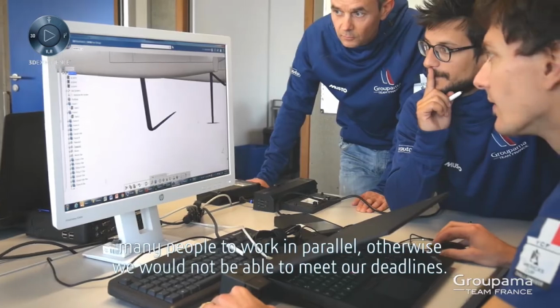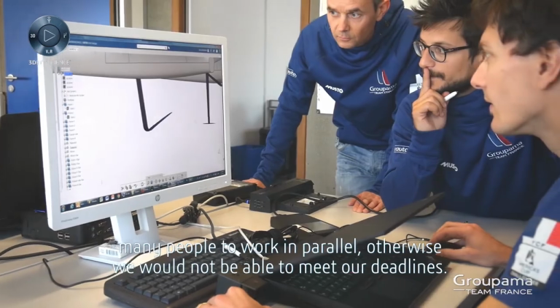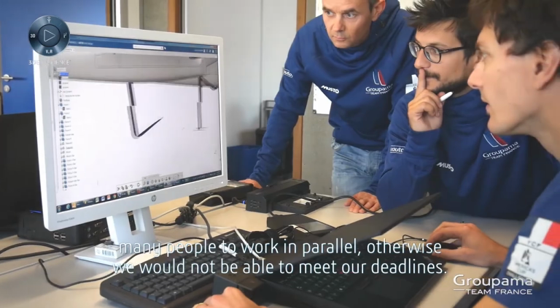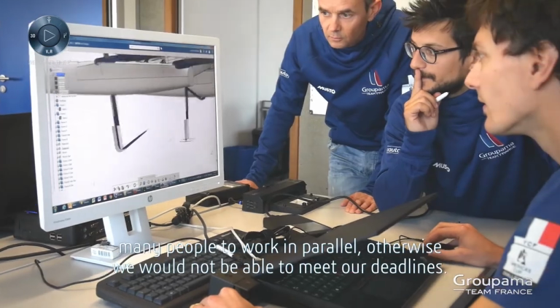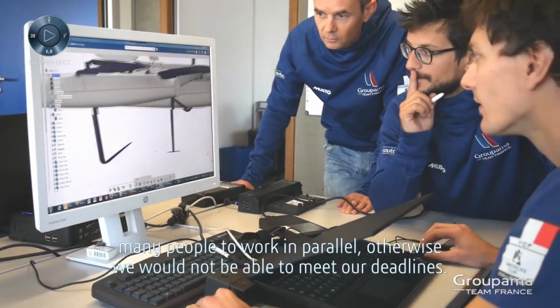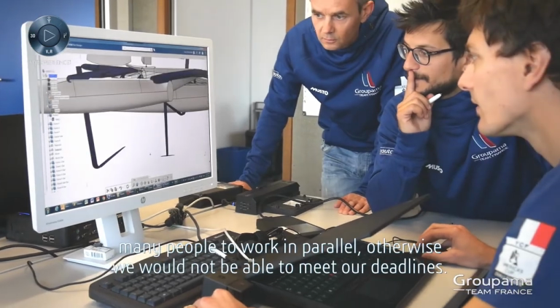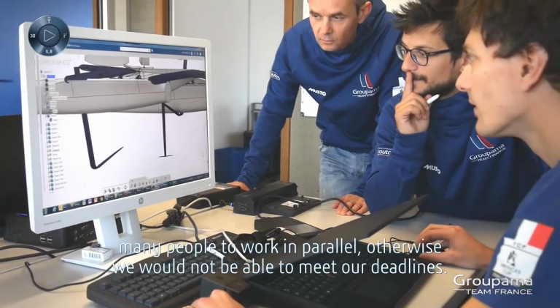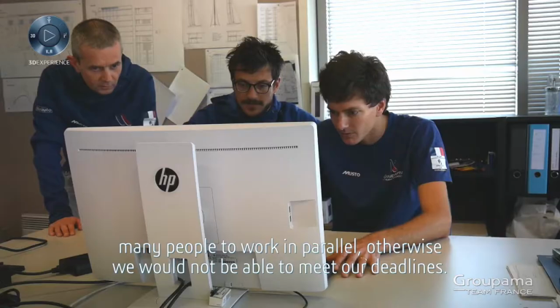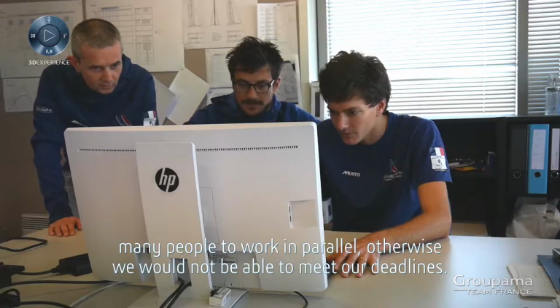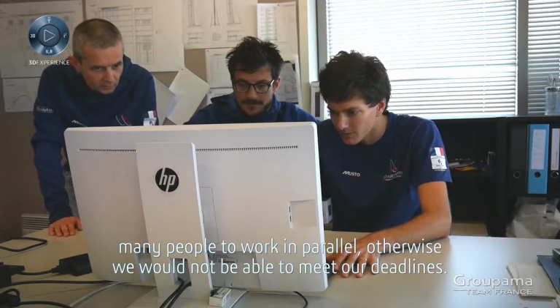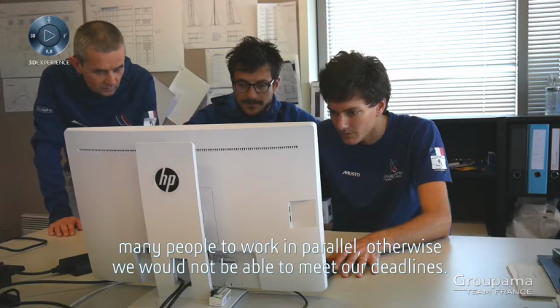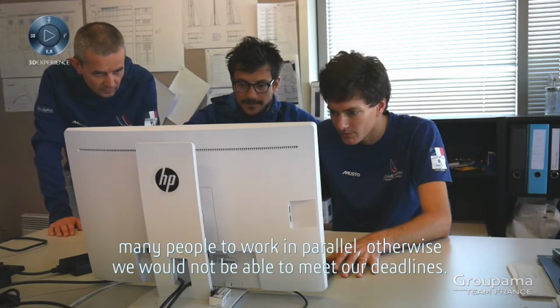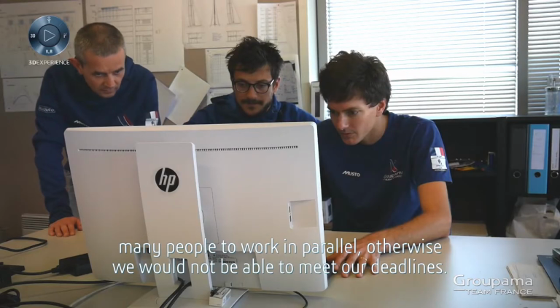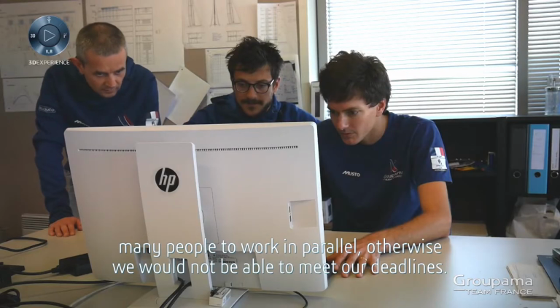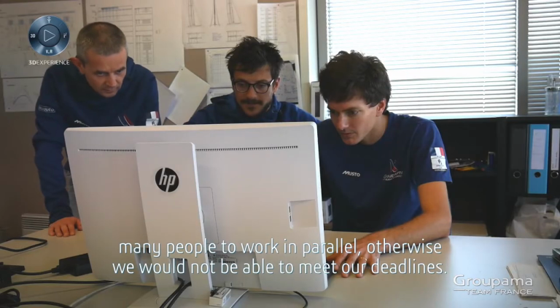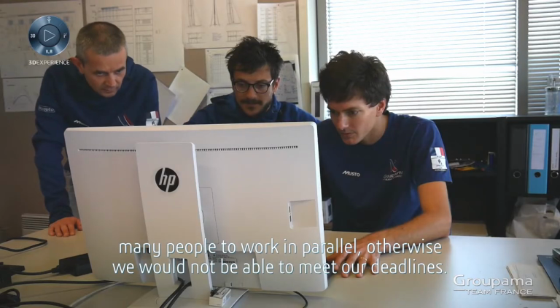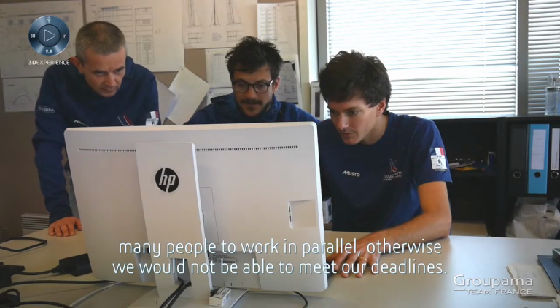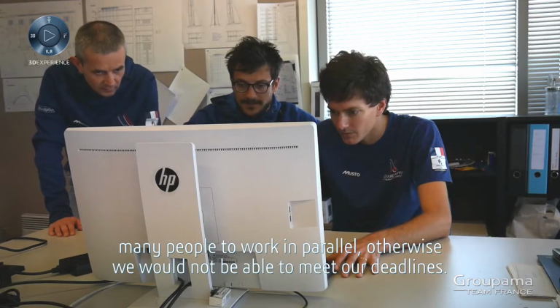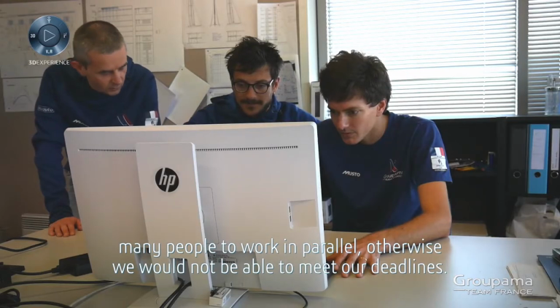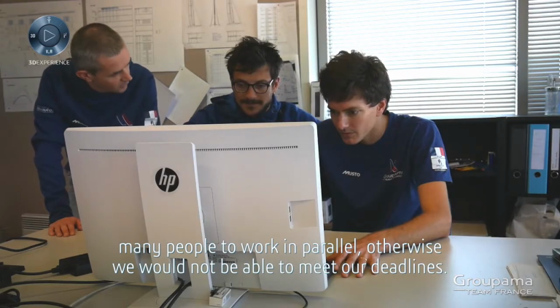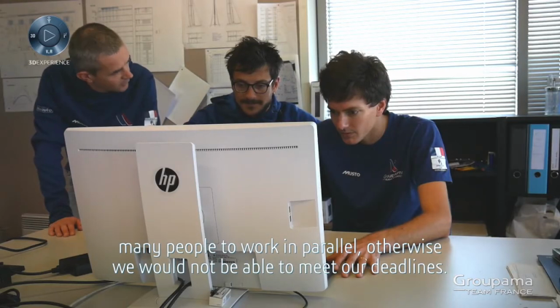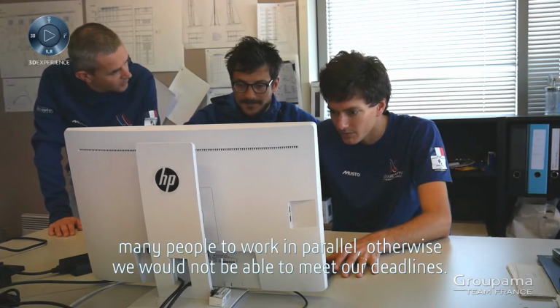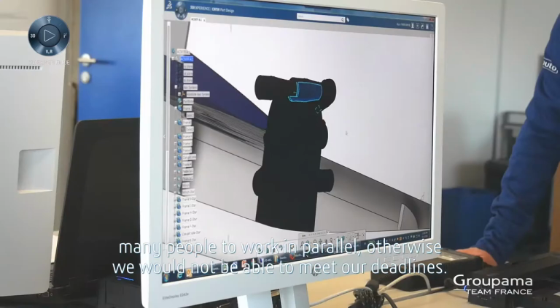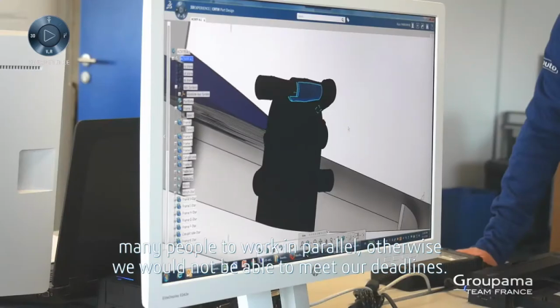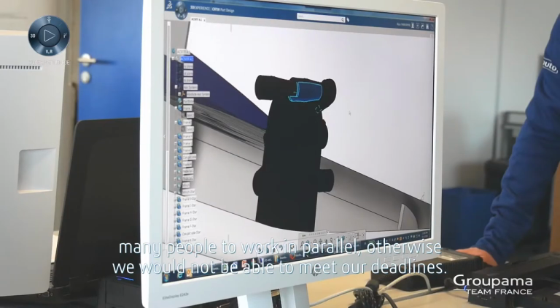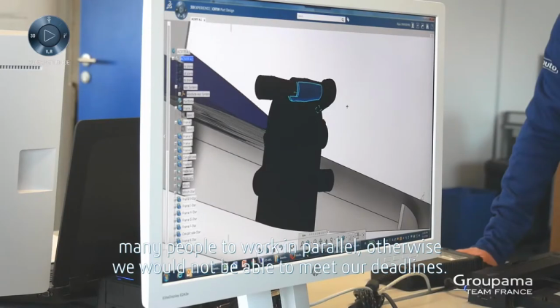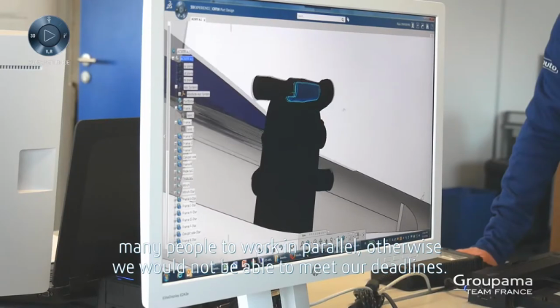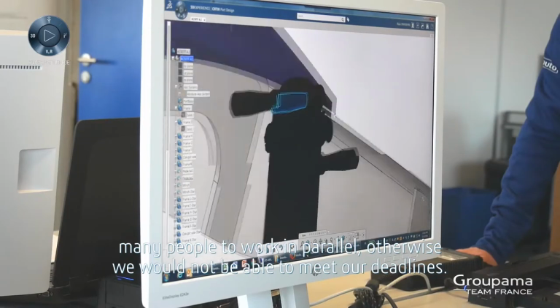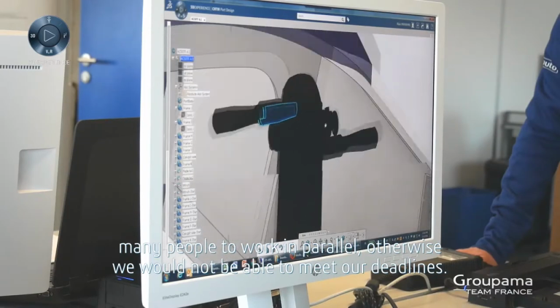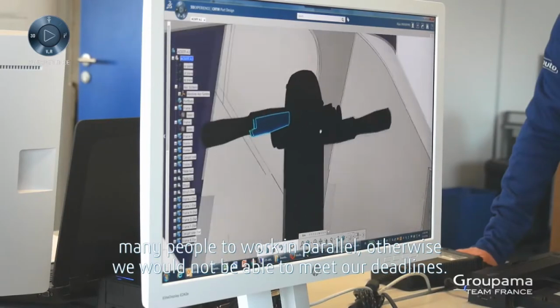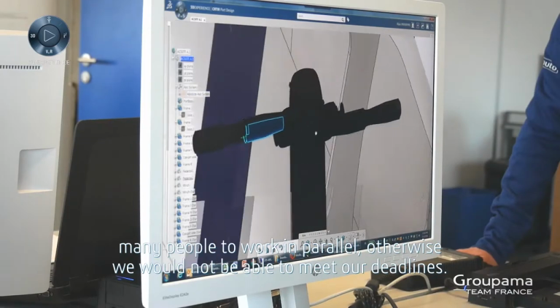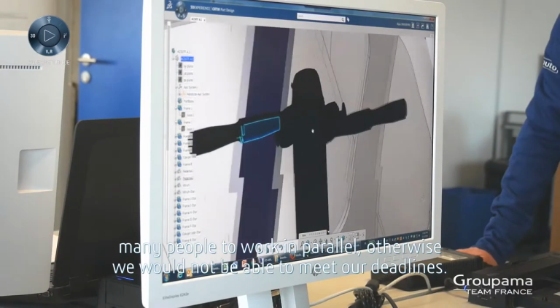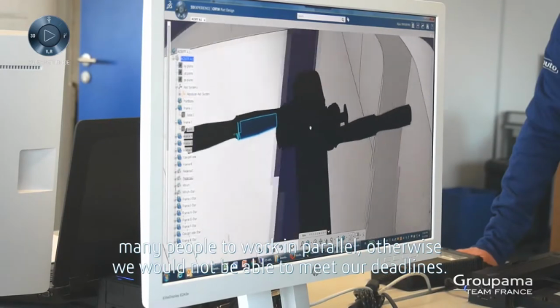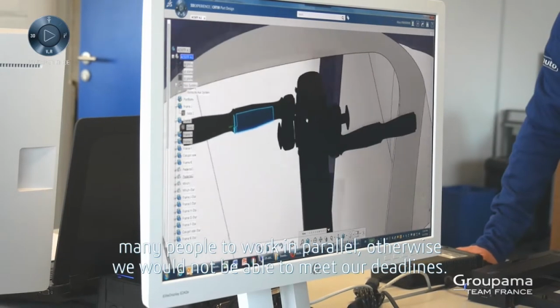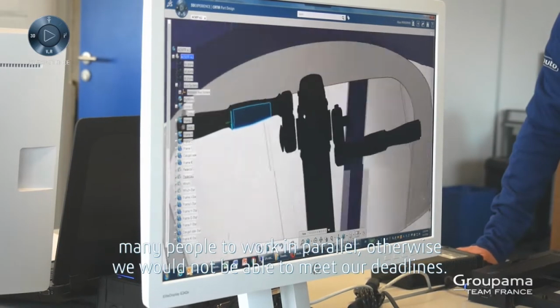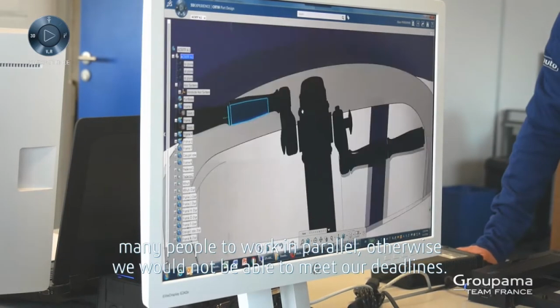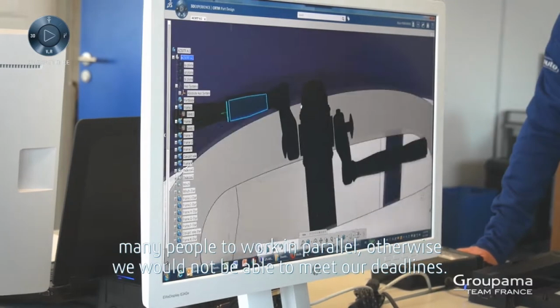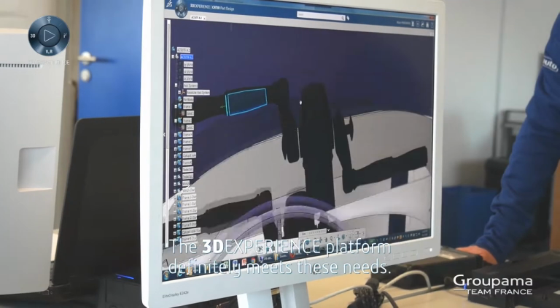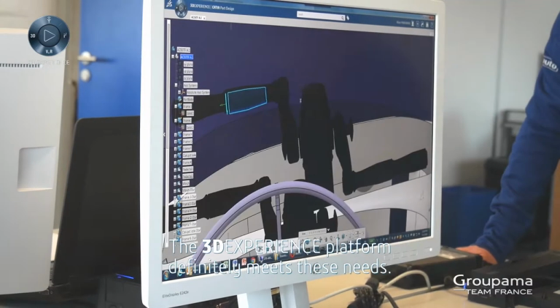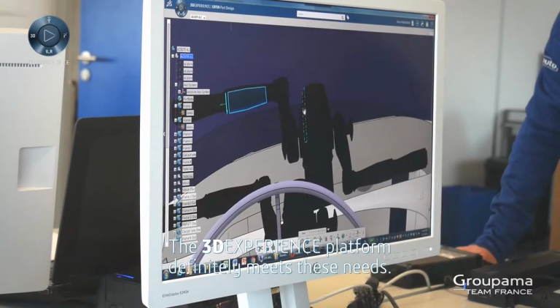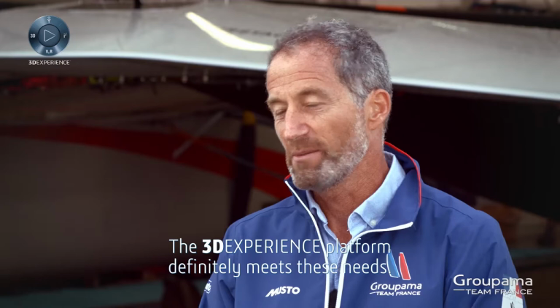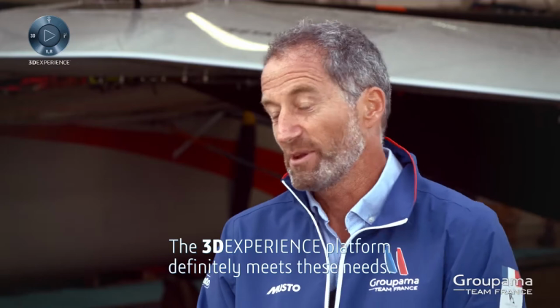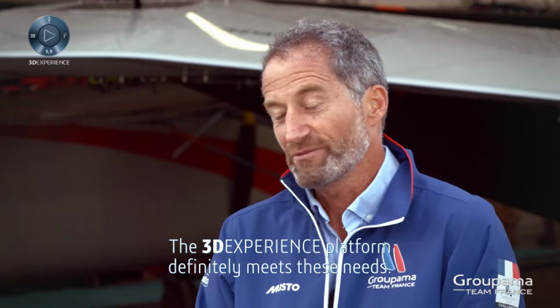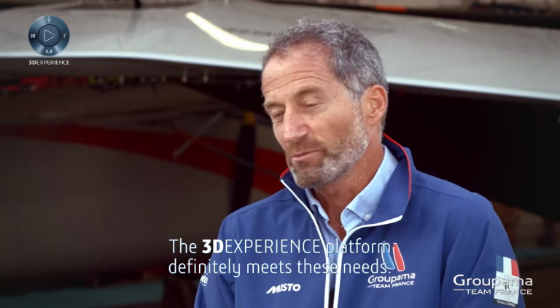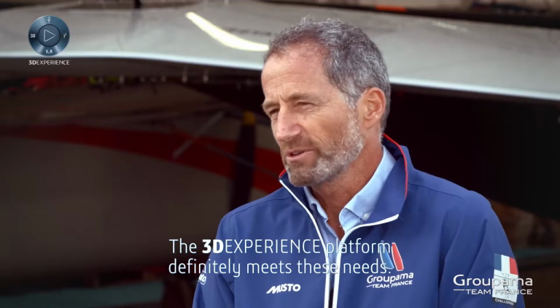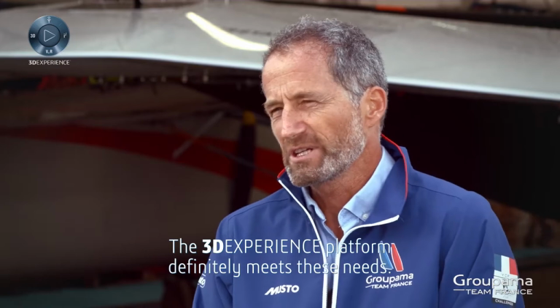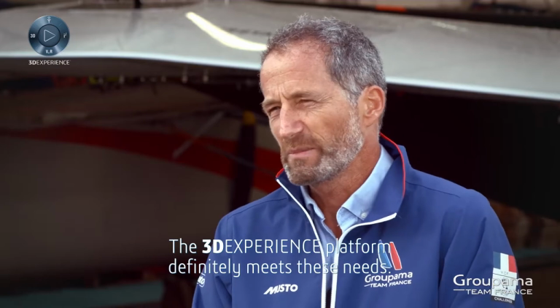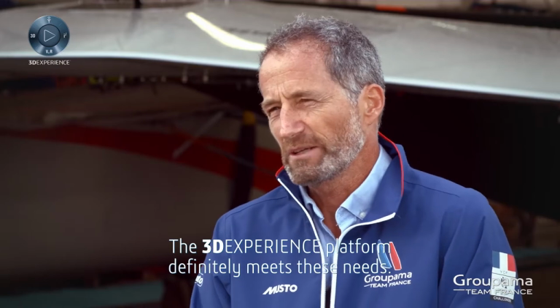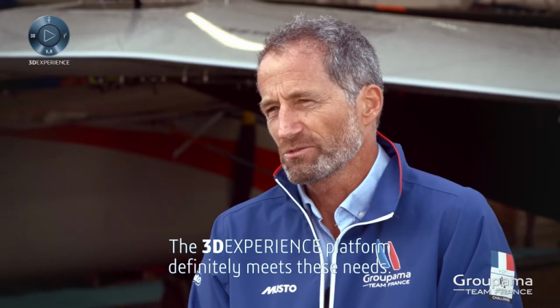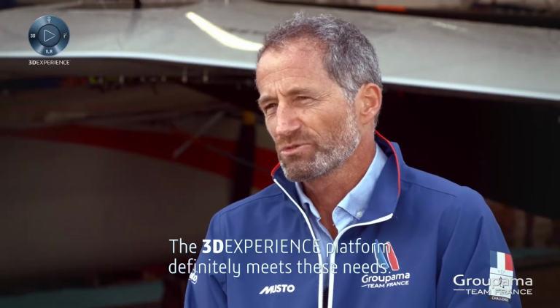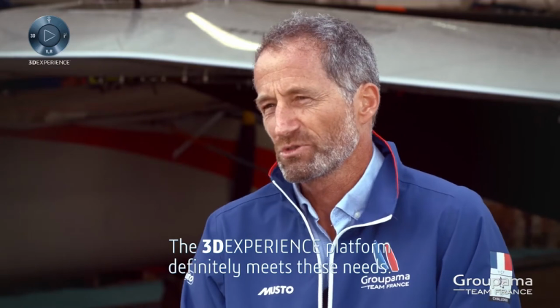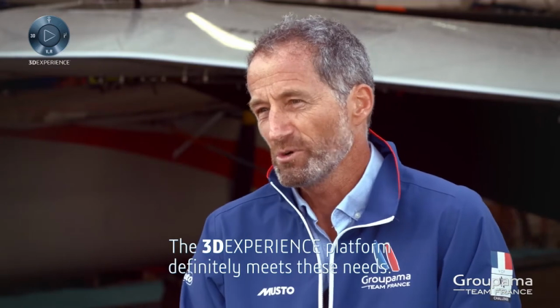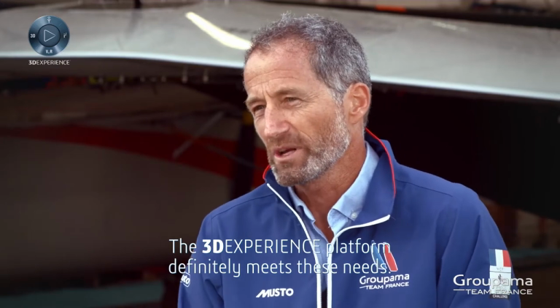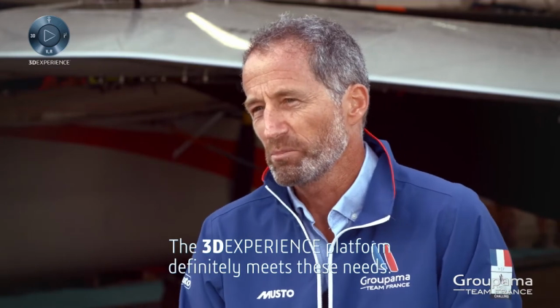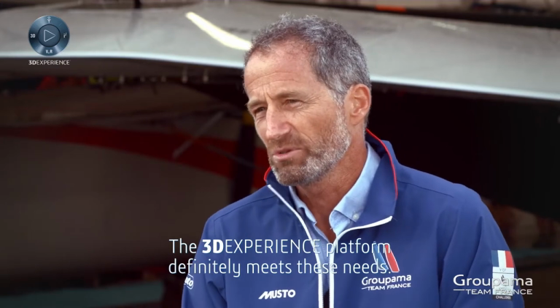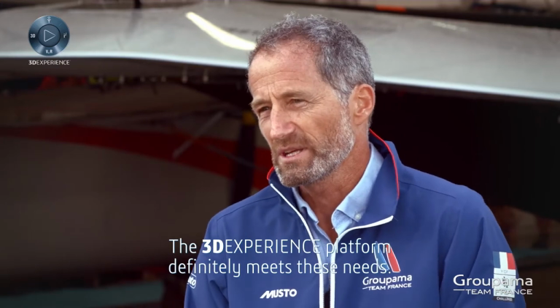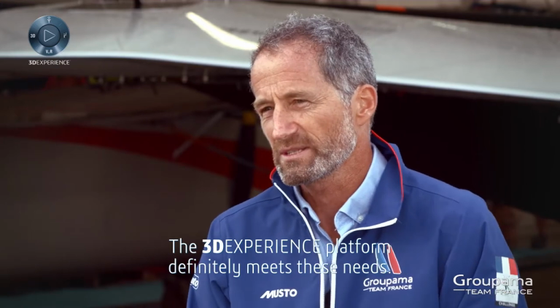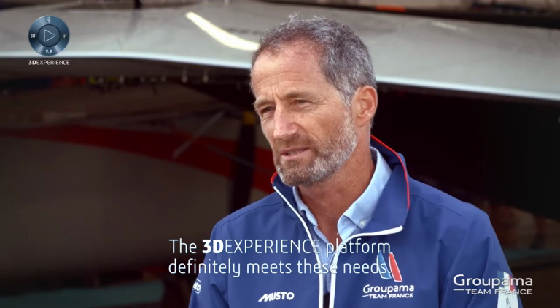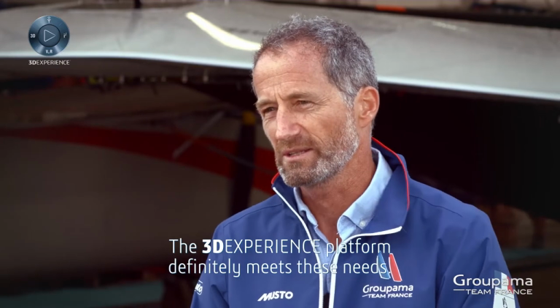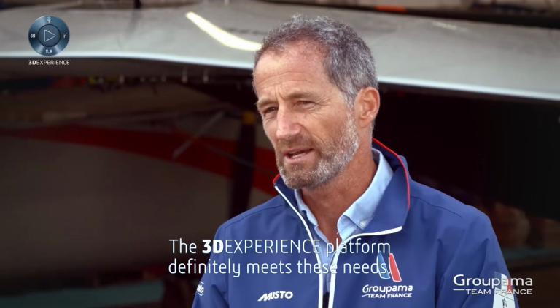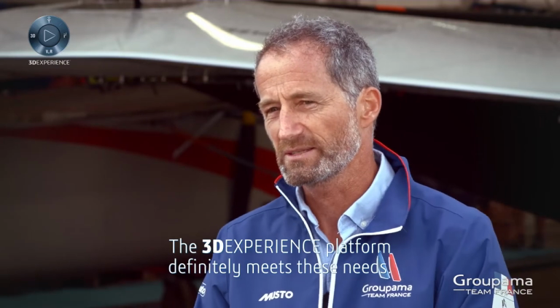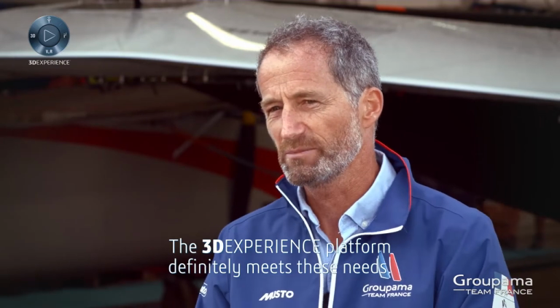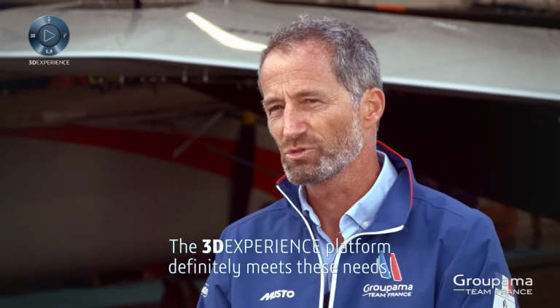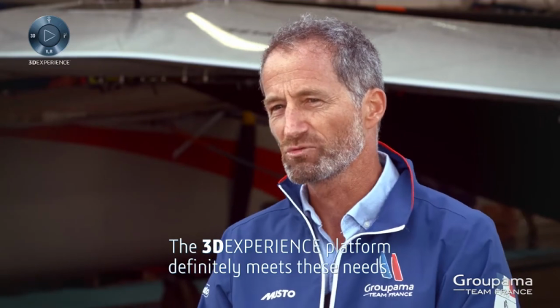Otherwise, we would not be able to meet our deadlines. The 3DEXPERIENCE platform definitely meets these needs.